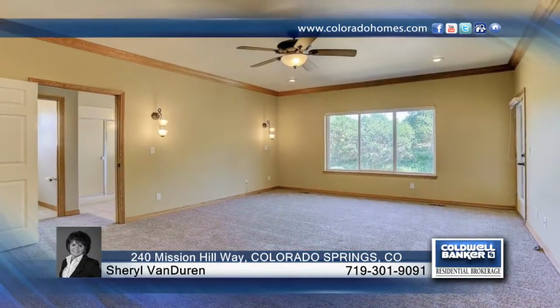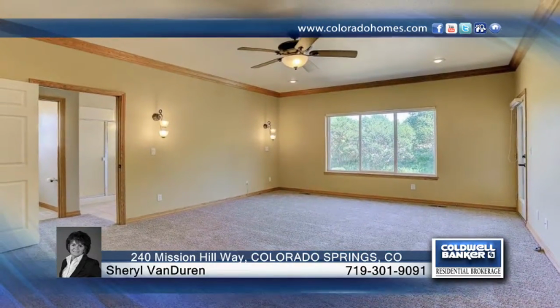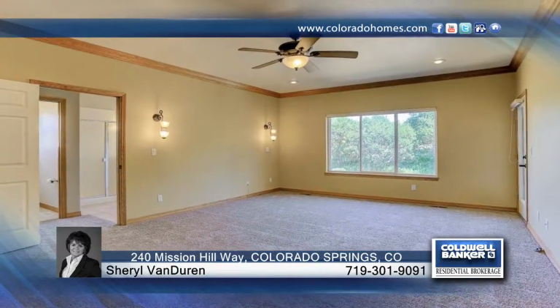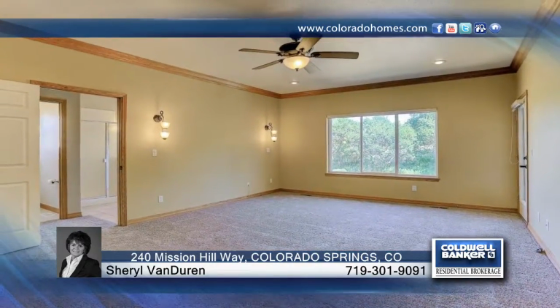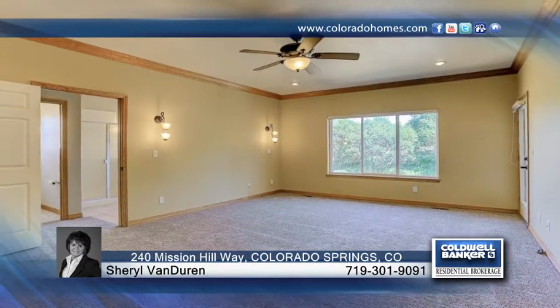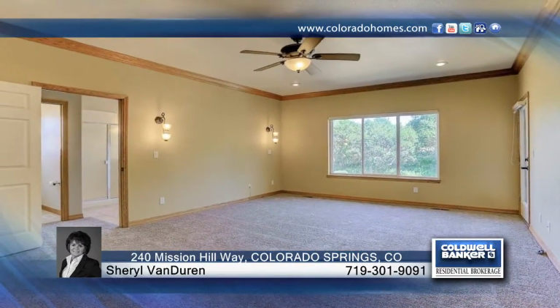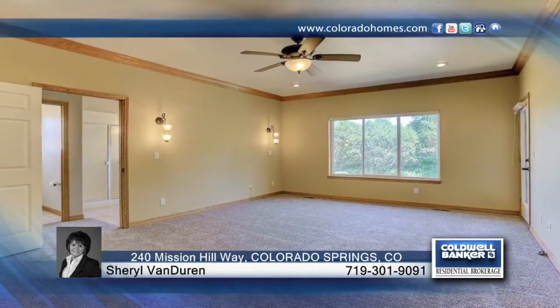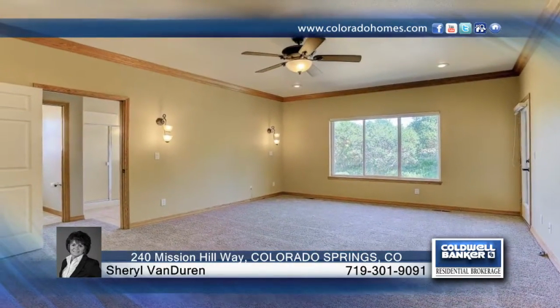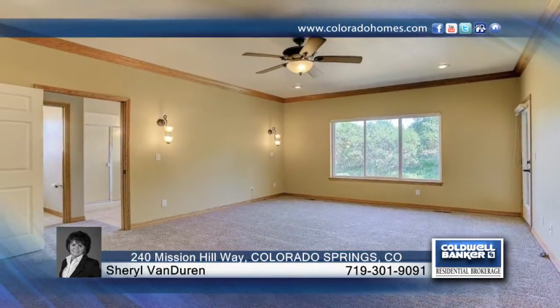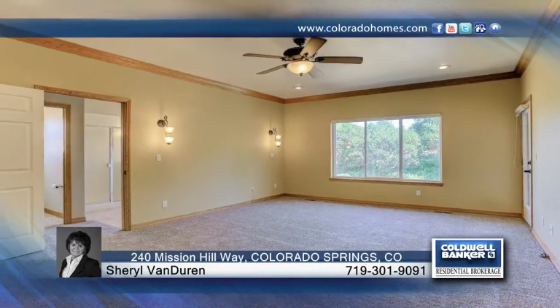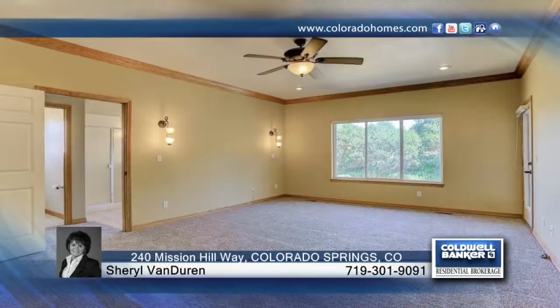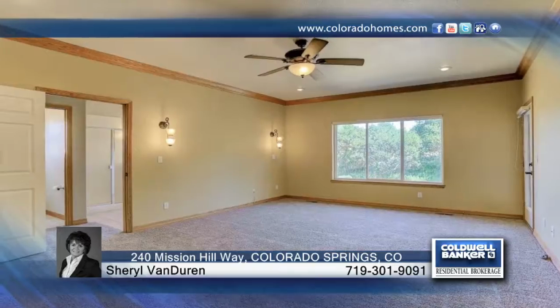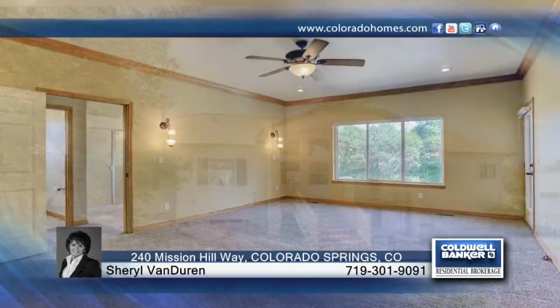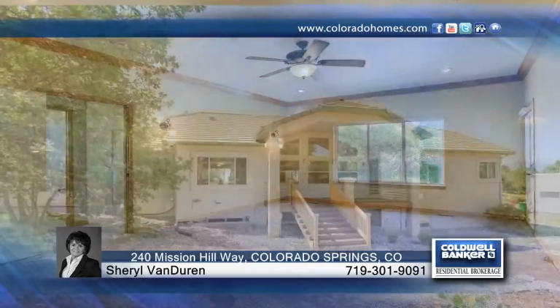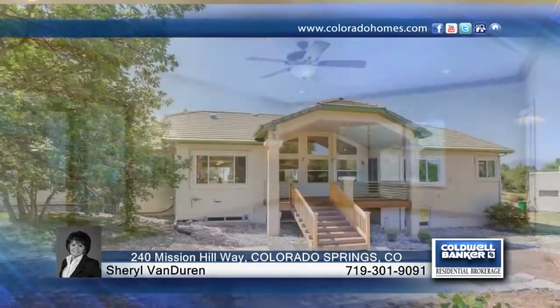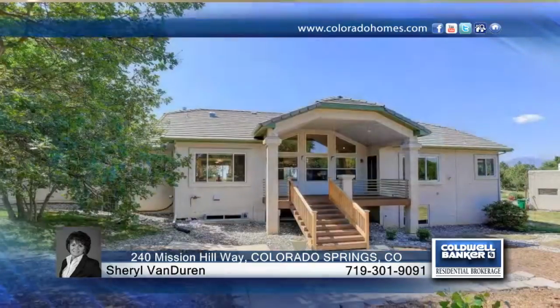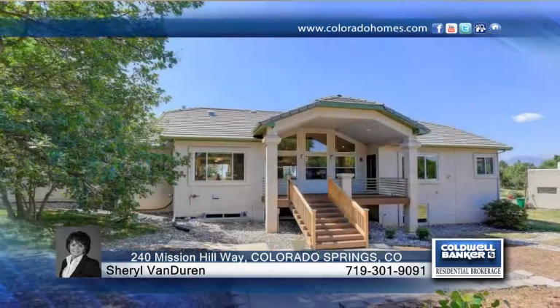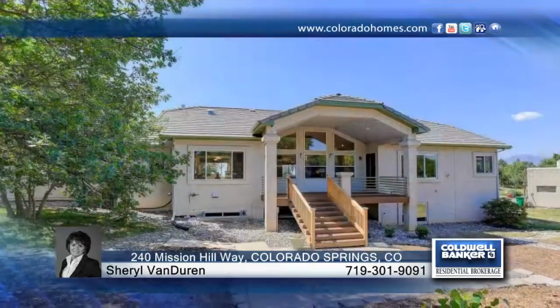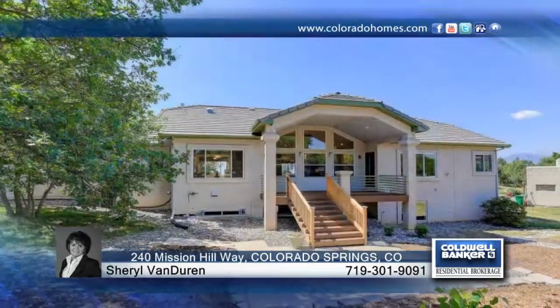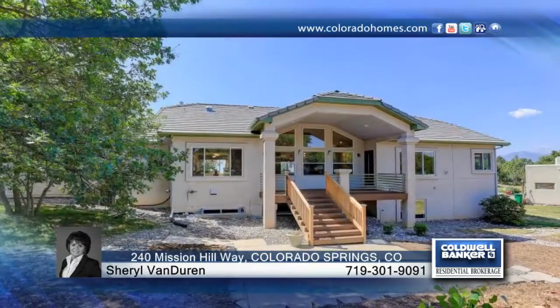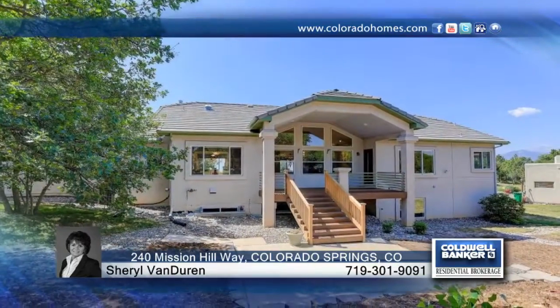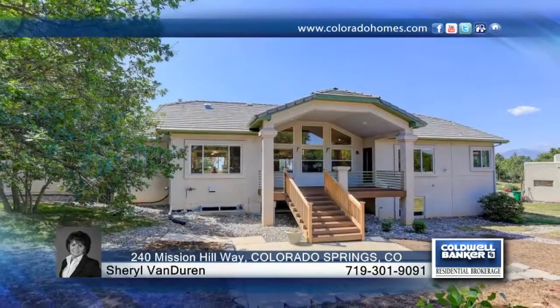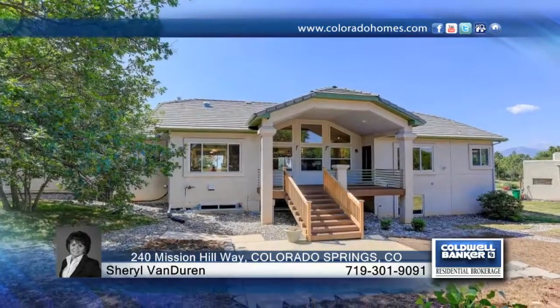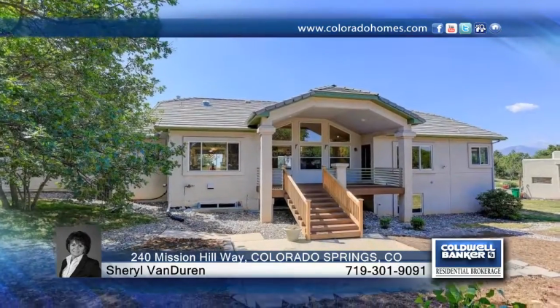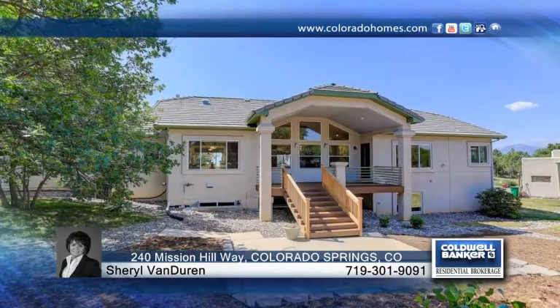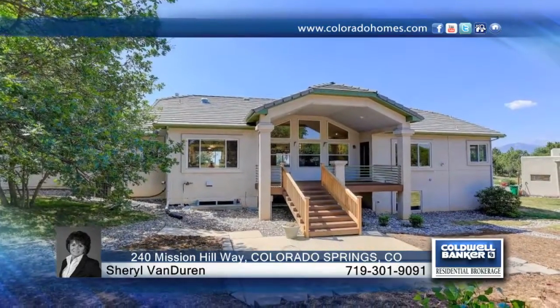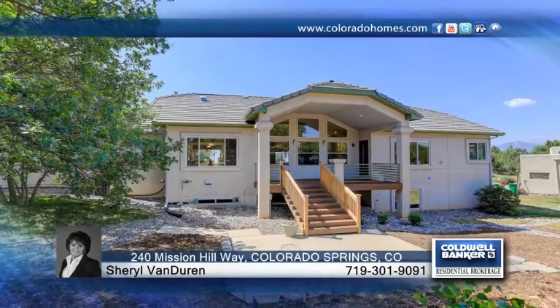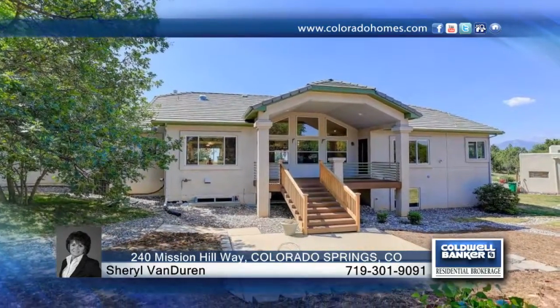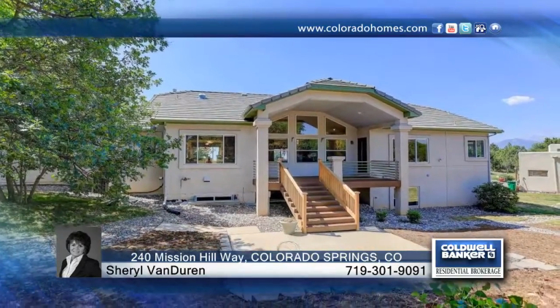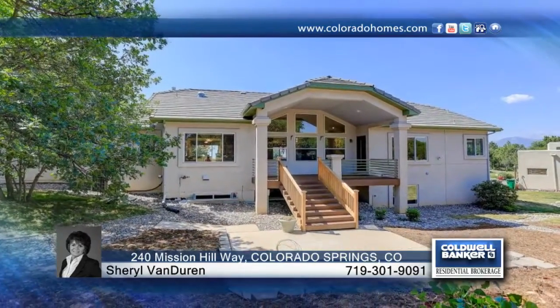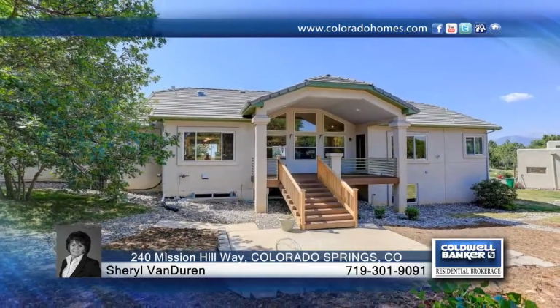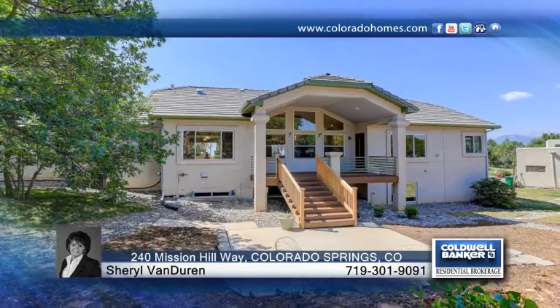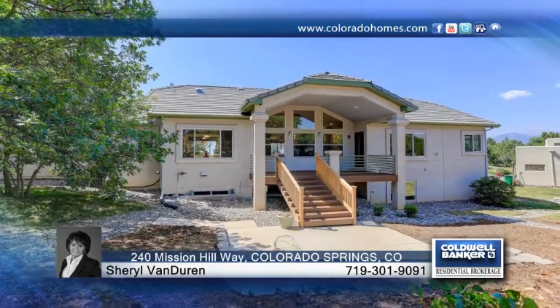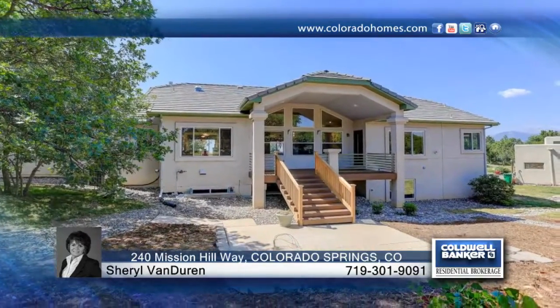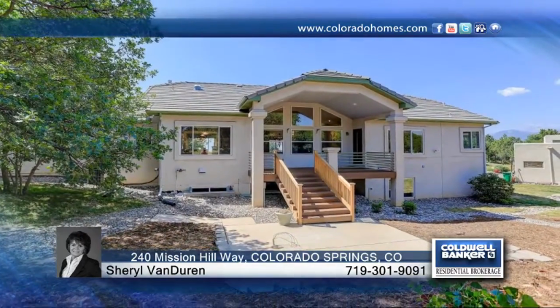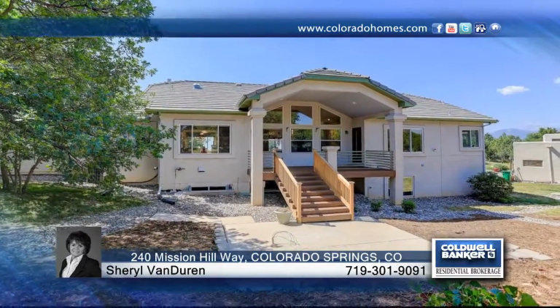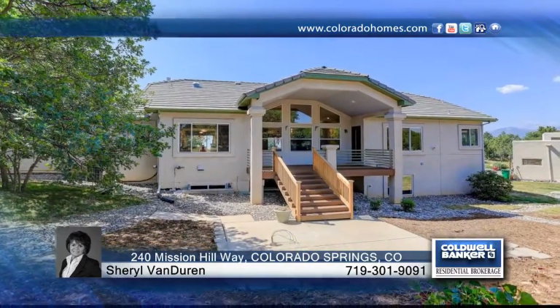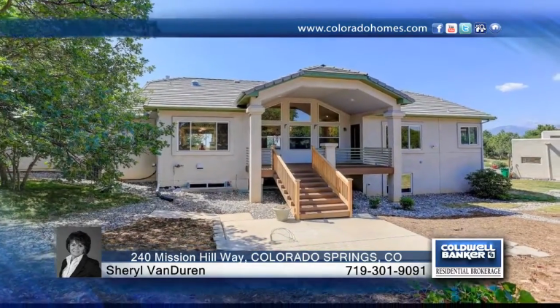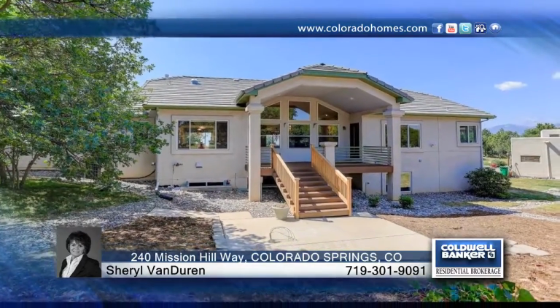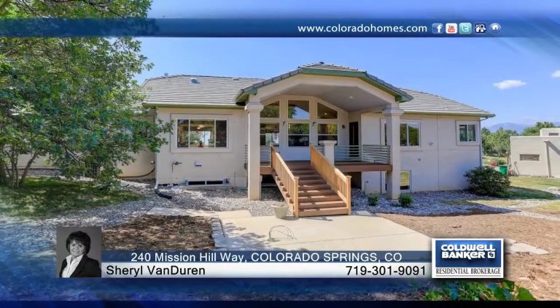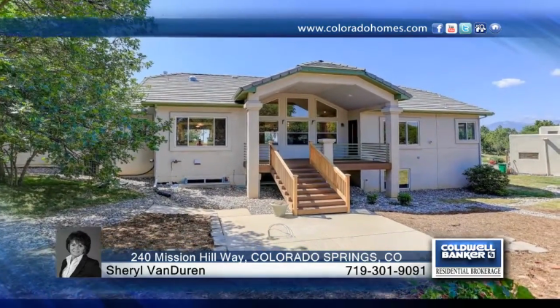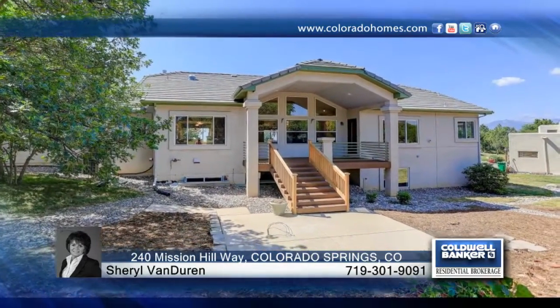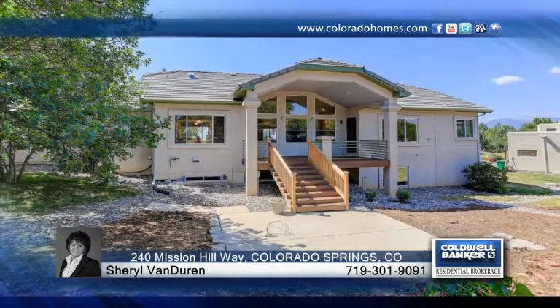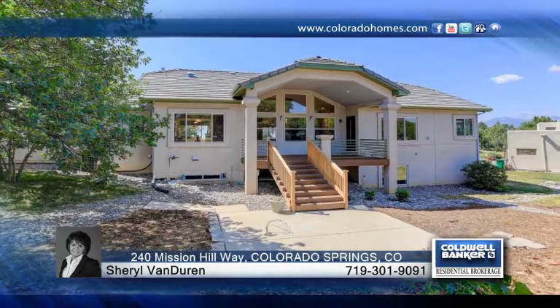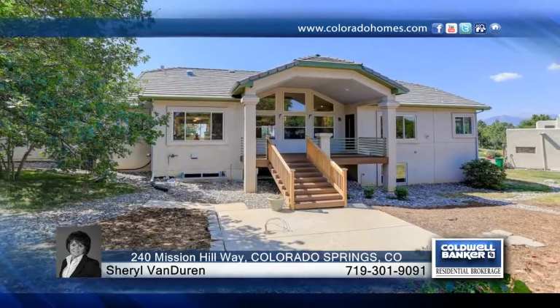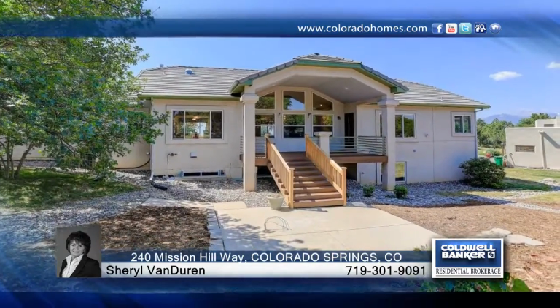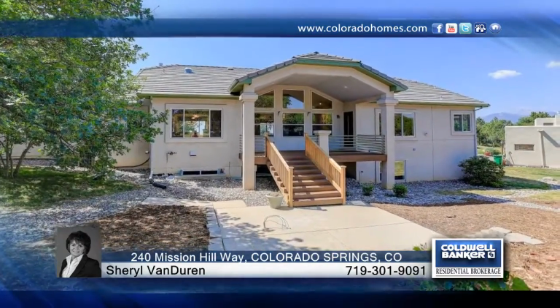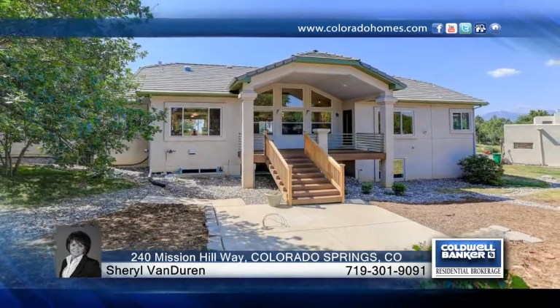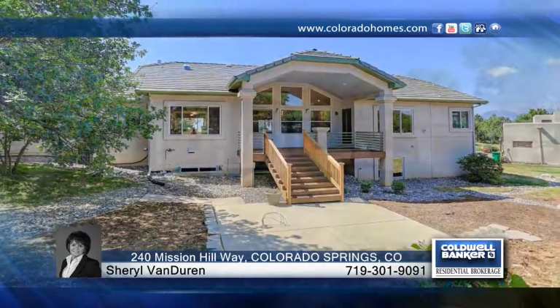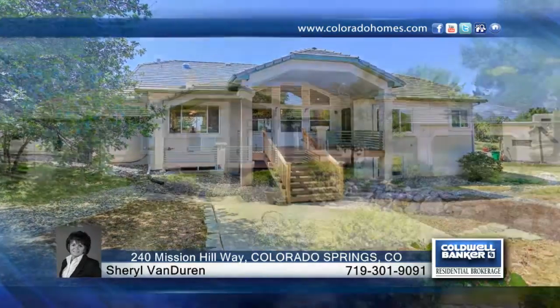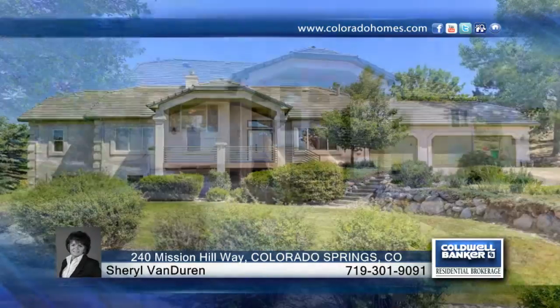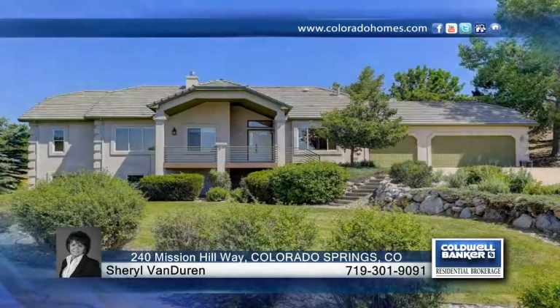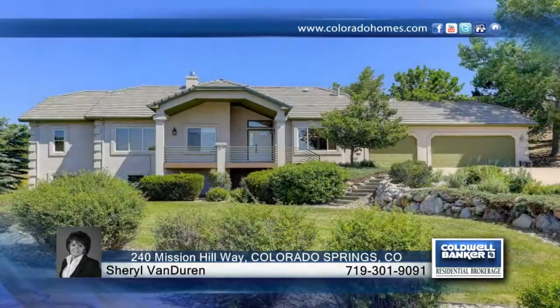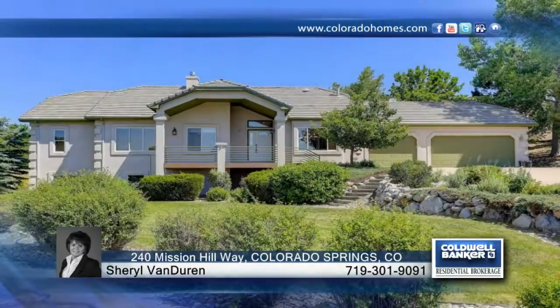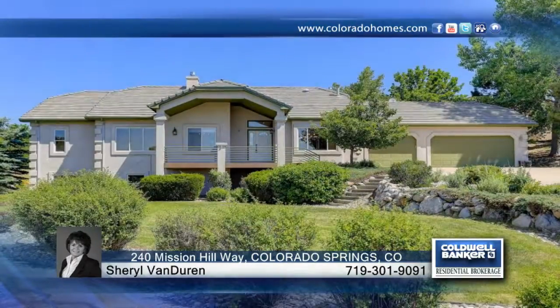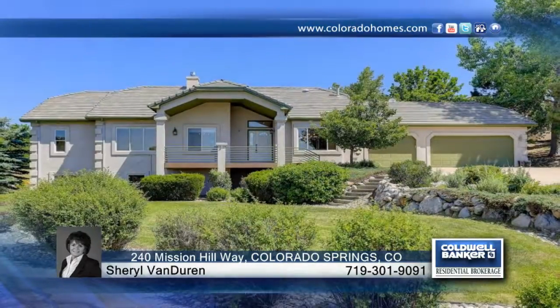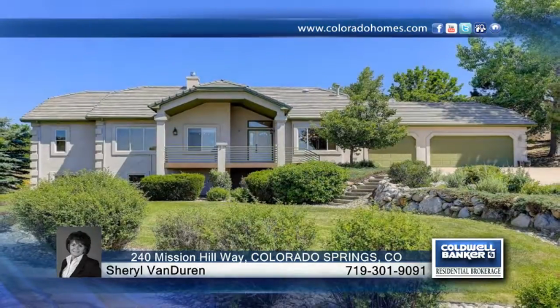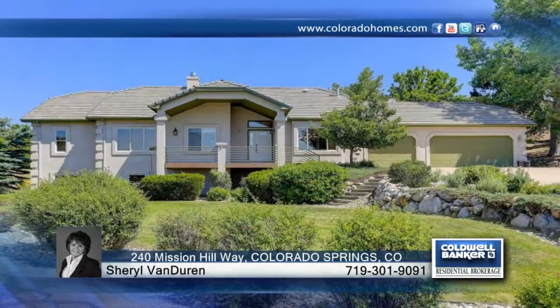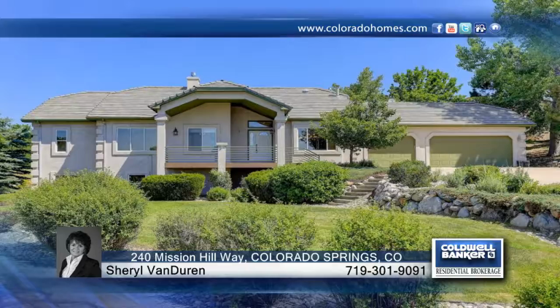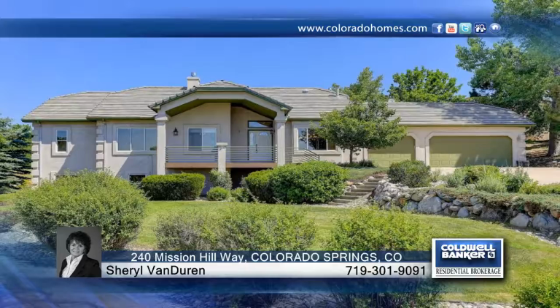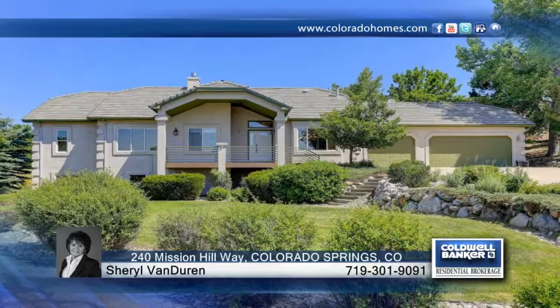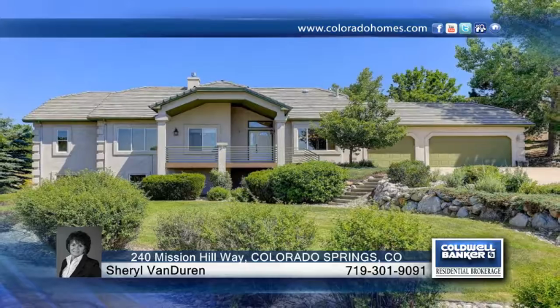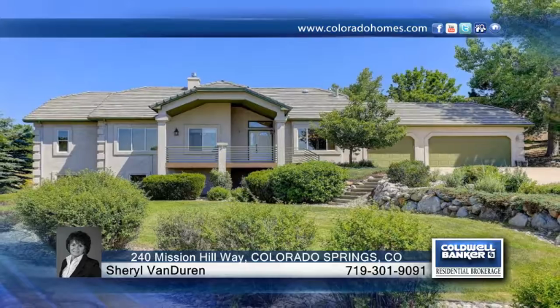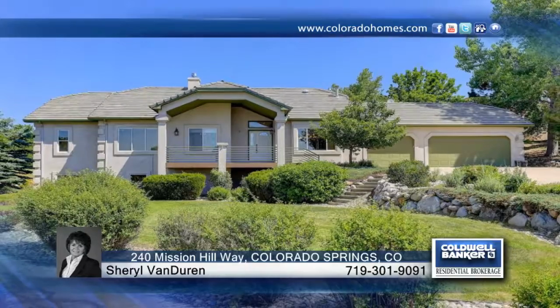Don't miss your opportunity to view one of the finest ranch homes in Glen Eagle. Contact Sherry Van Duren to find out how to make this home yours.